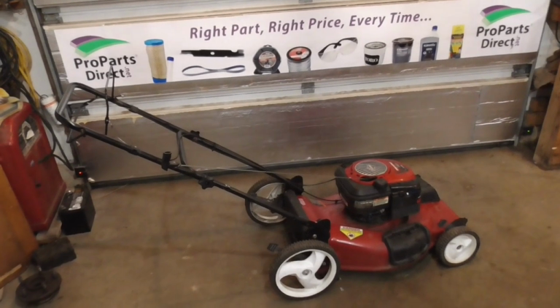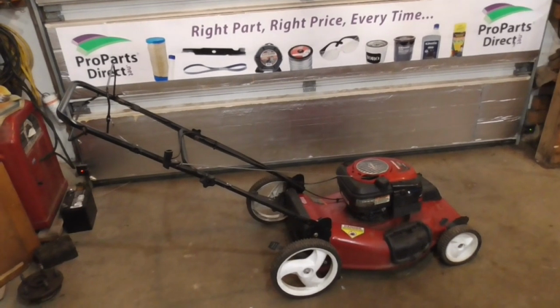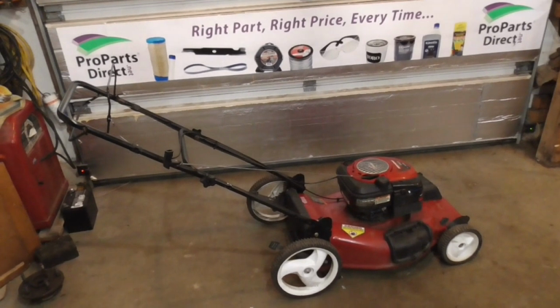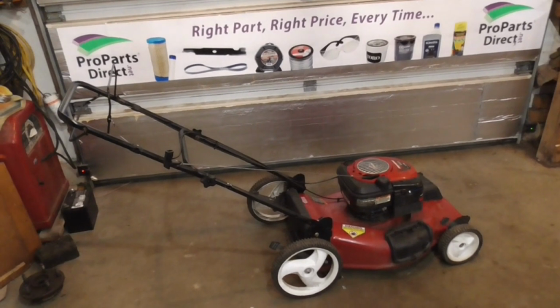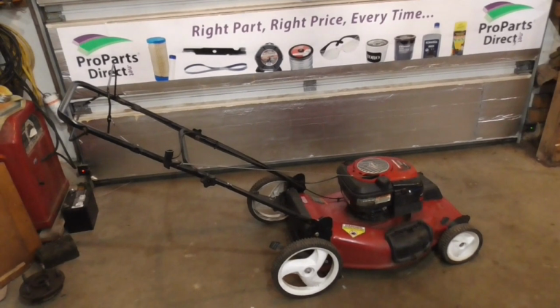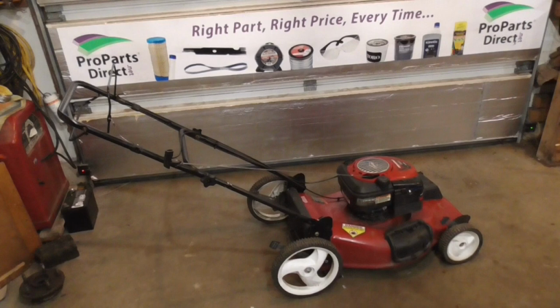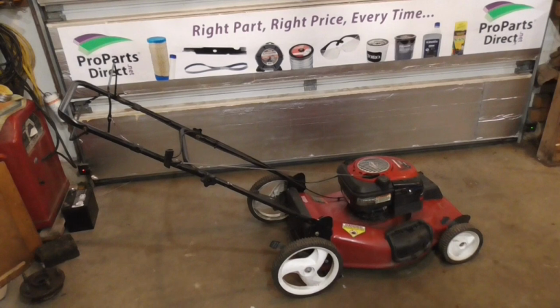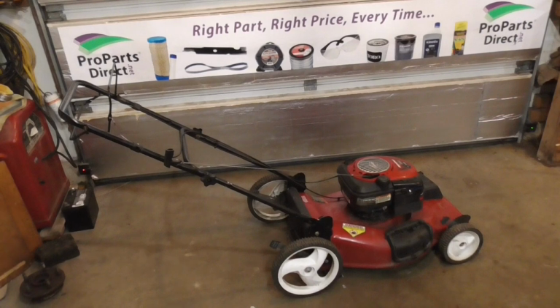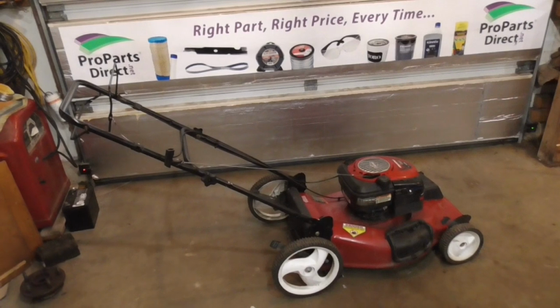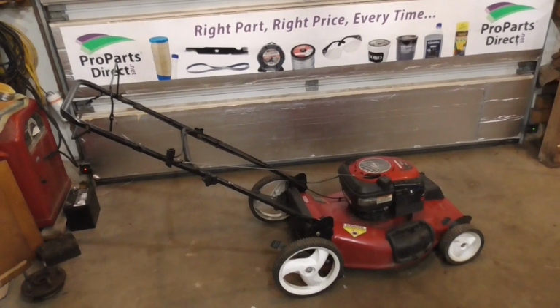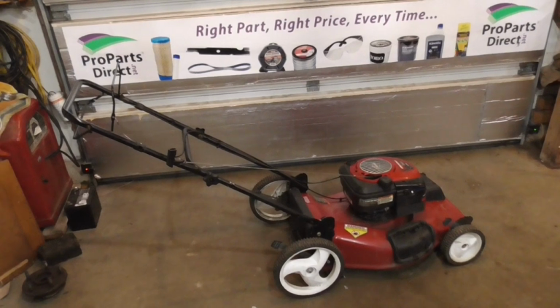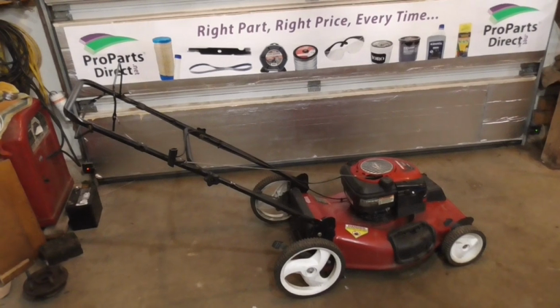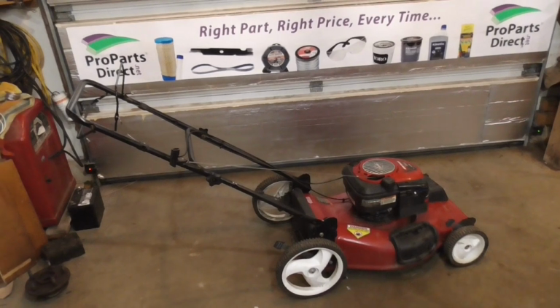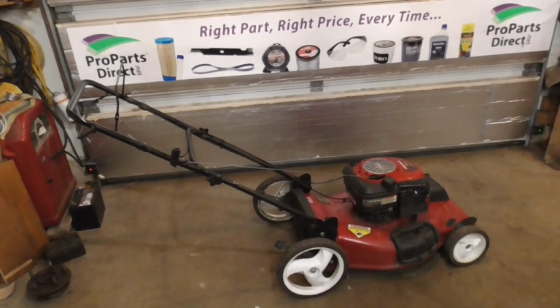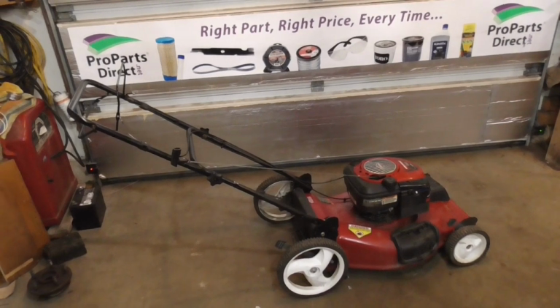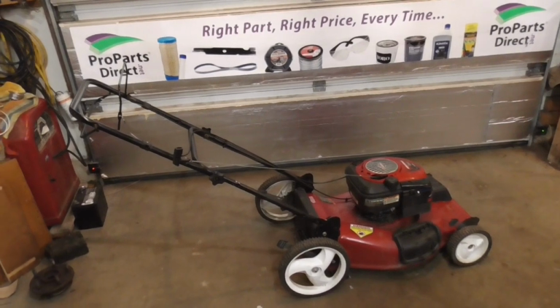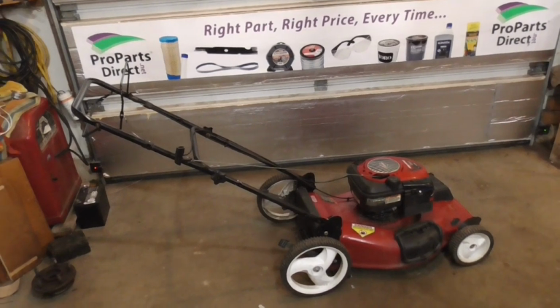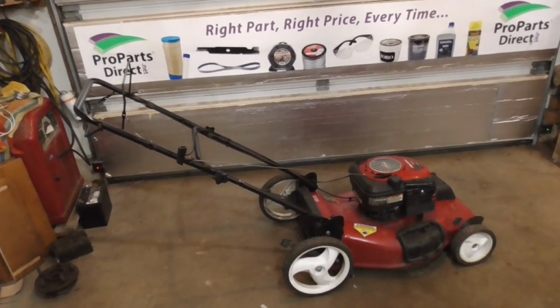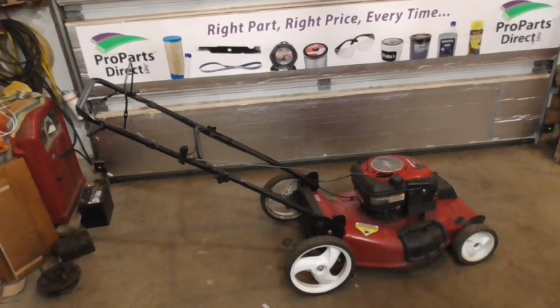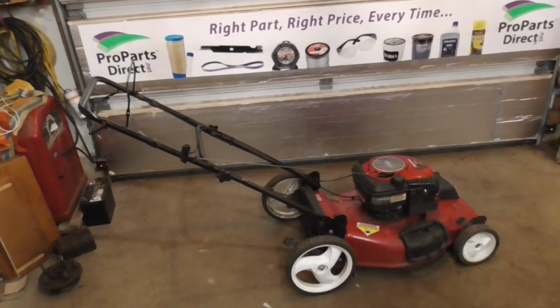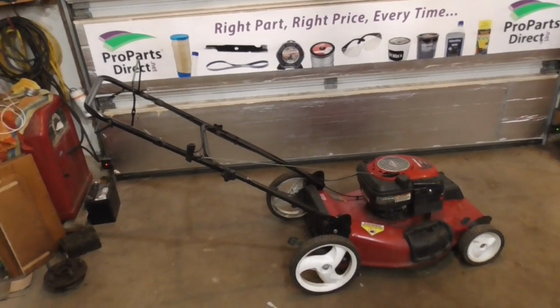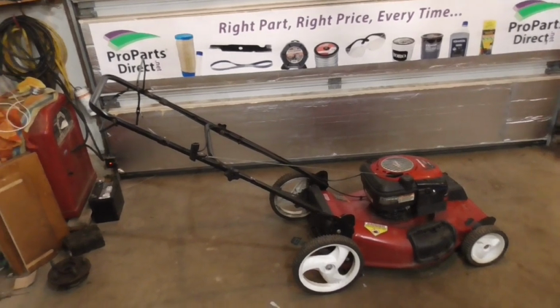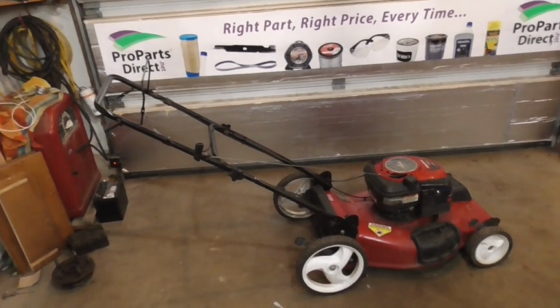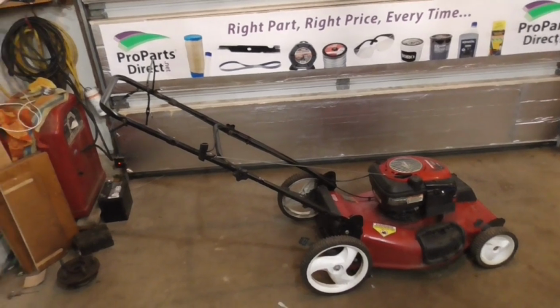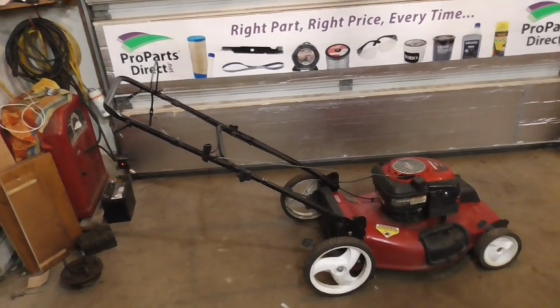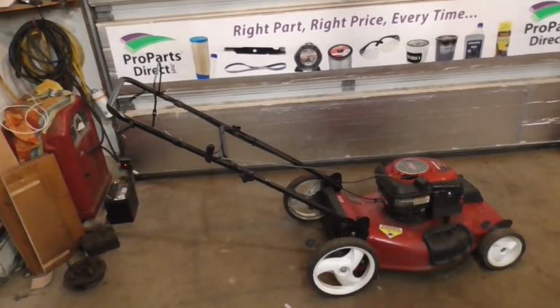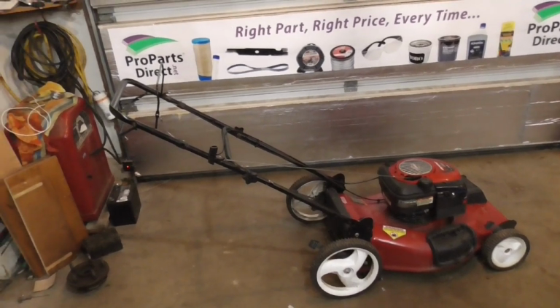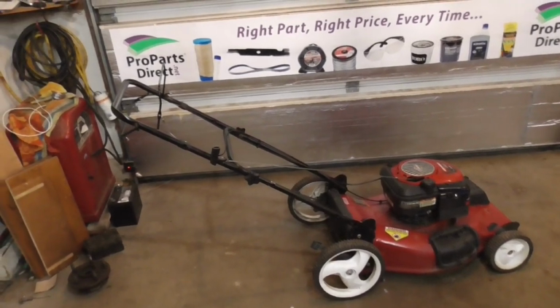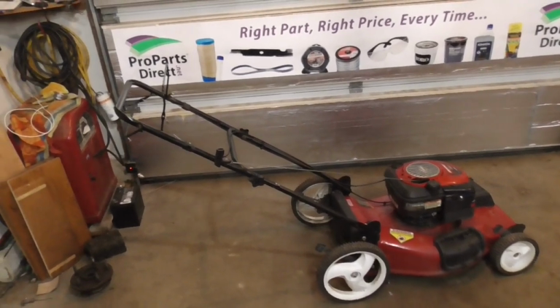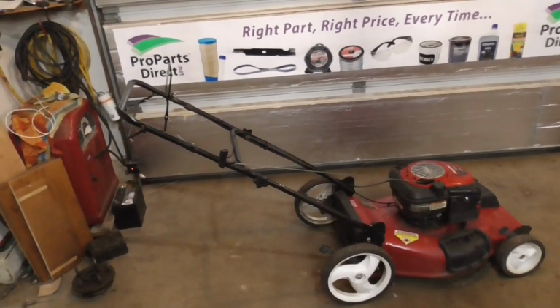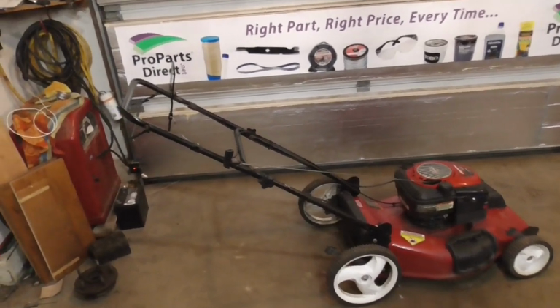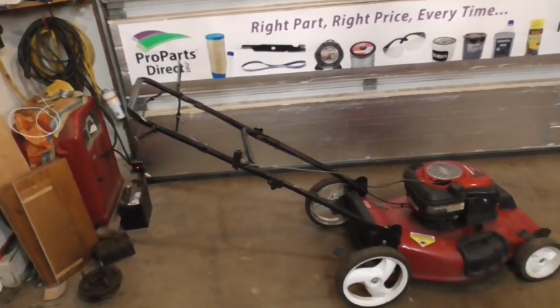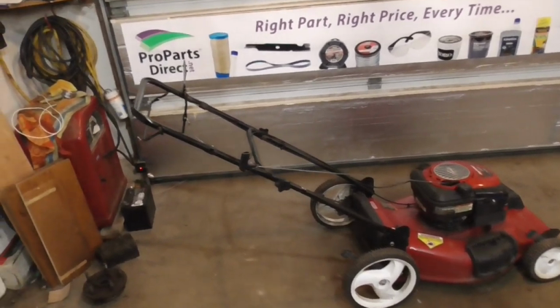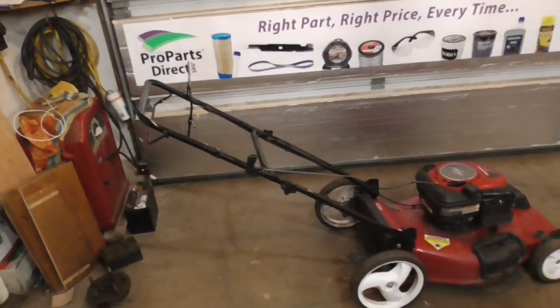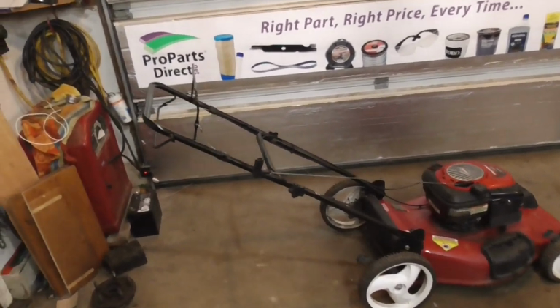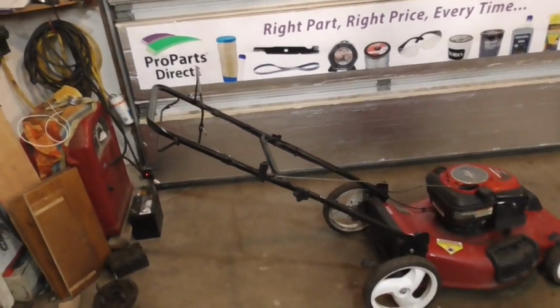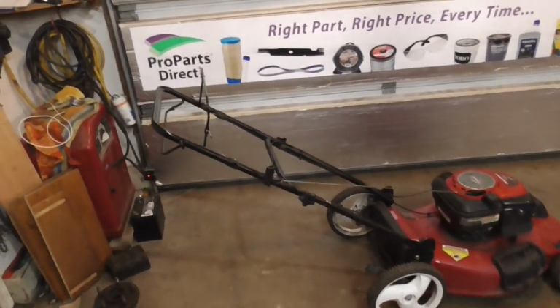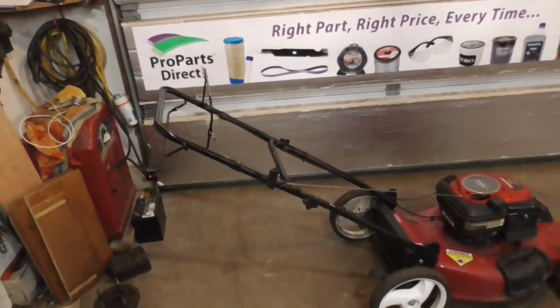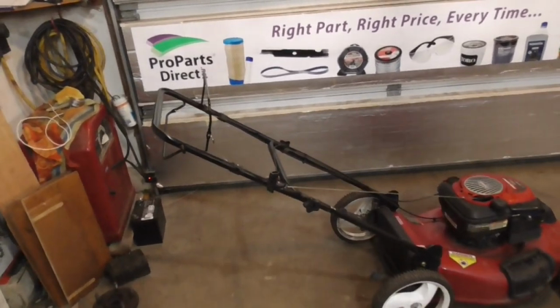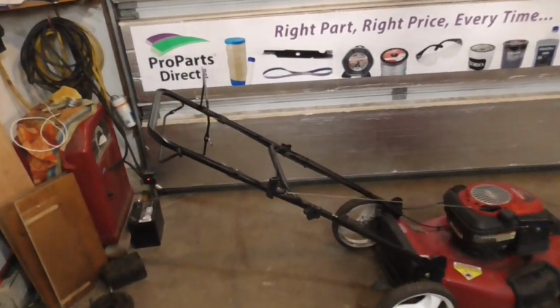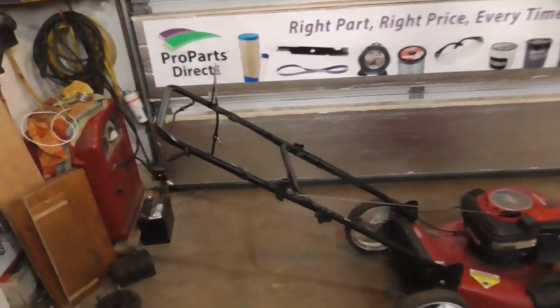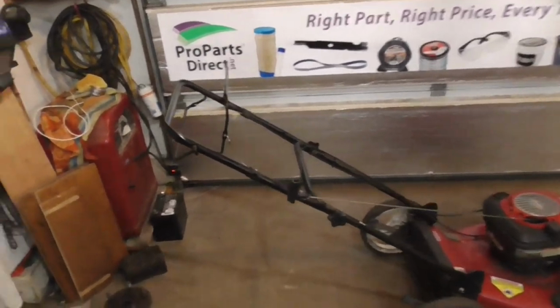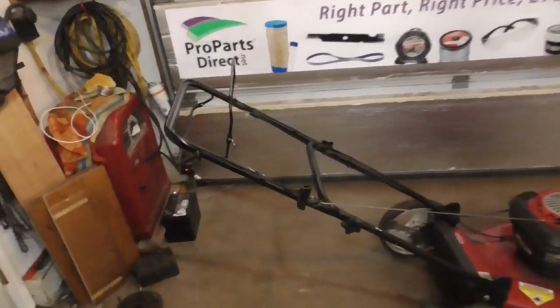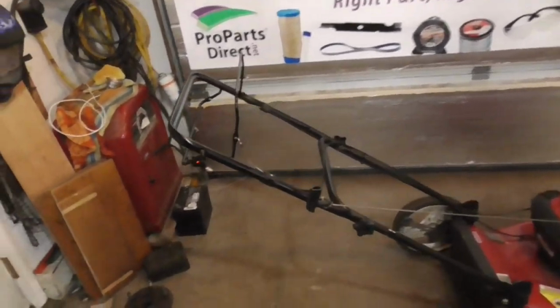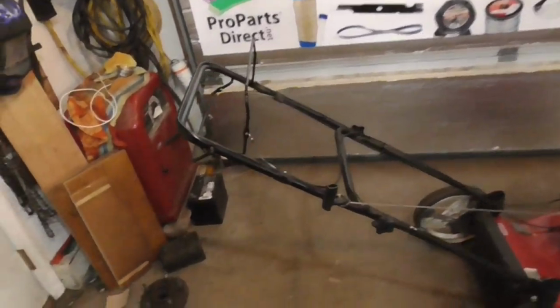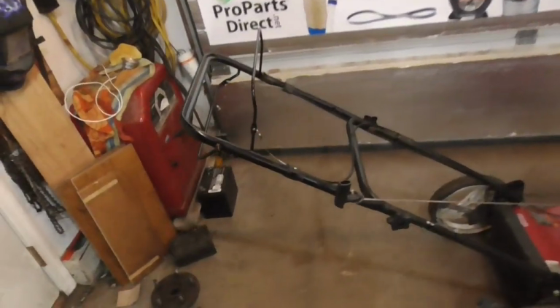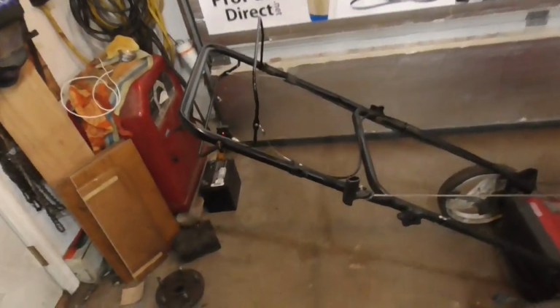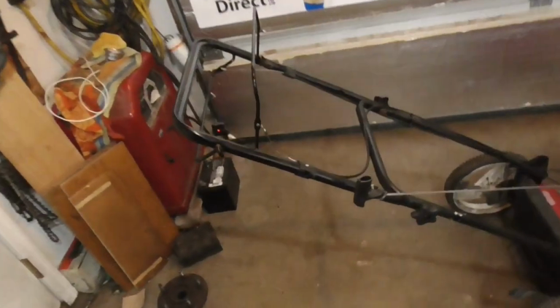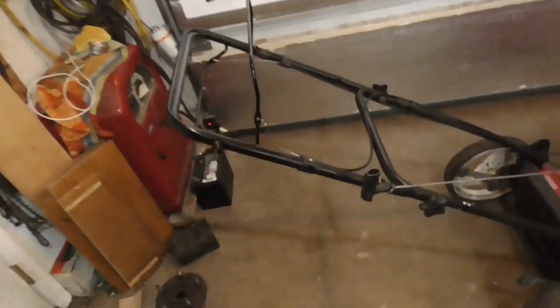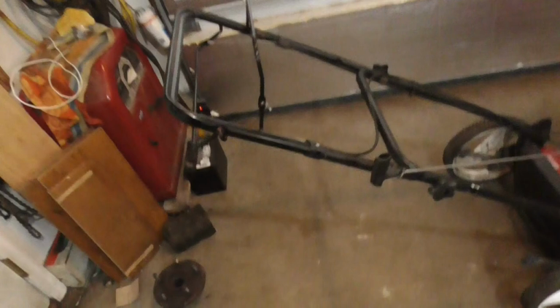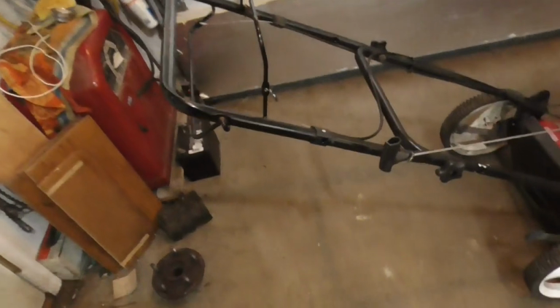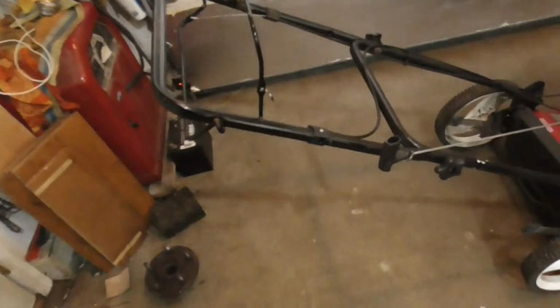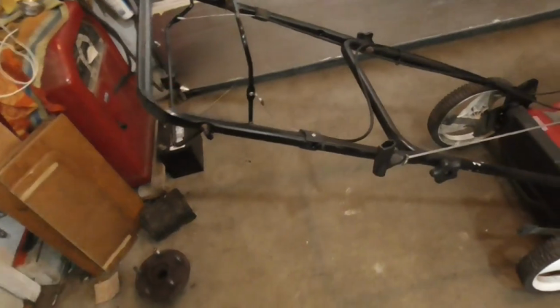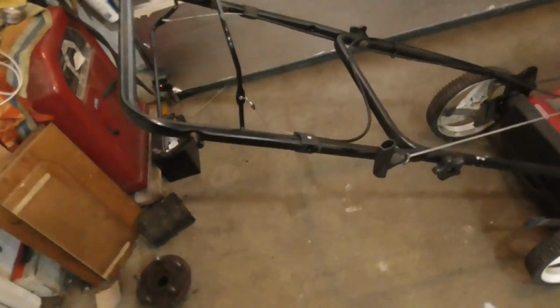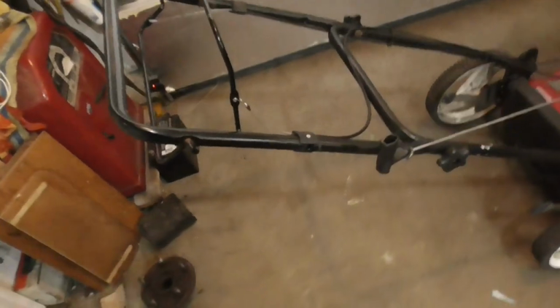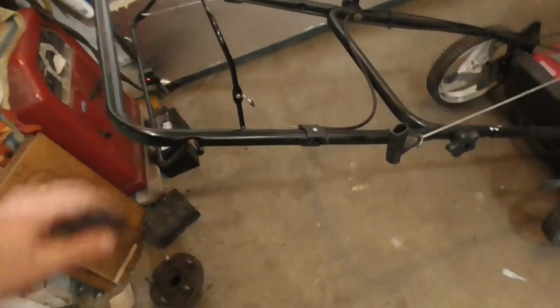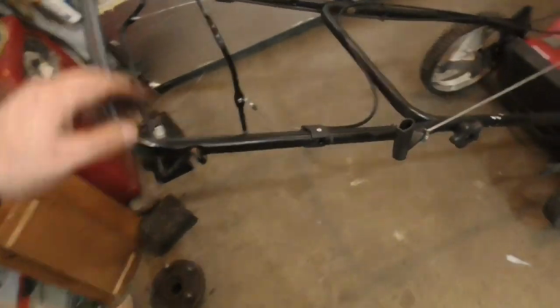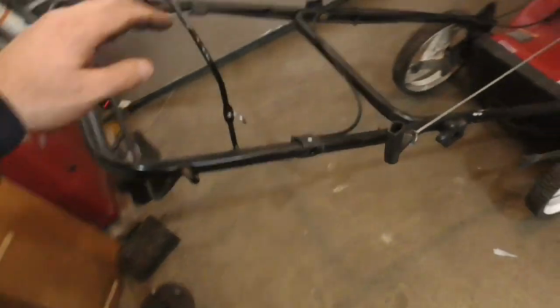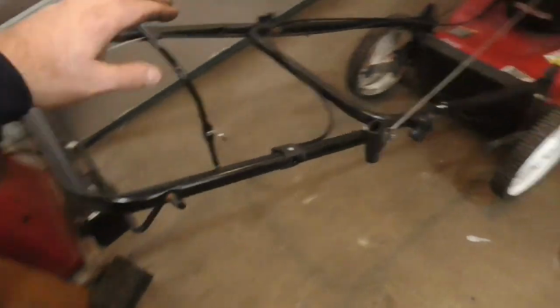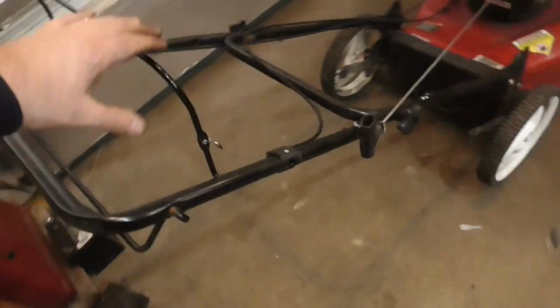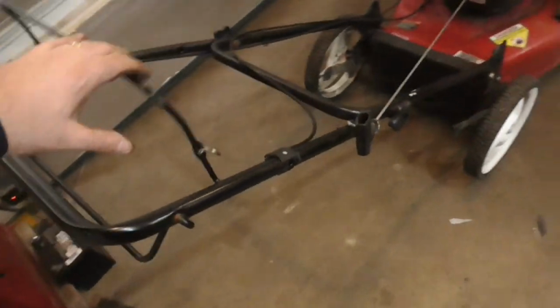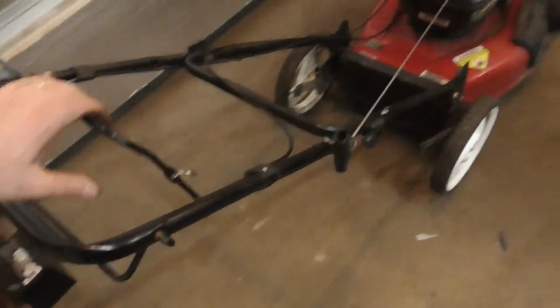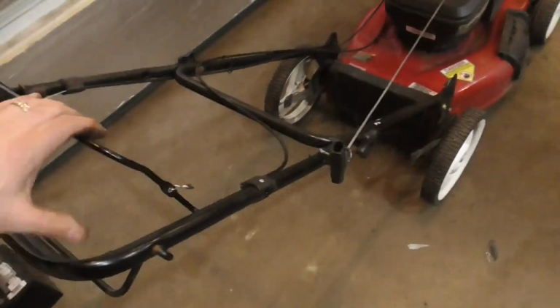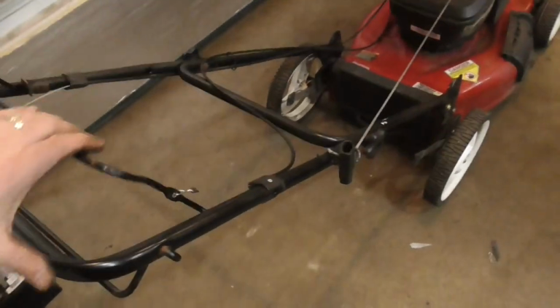That feels pretty good. I had the mower outside and it did start right up — this seems to be working really well.